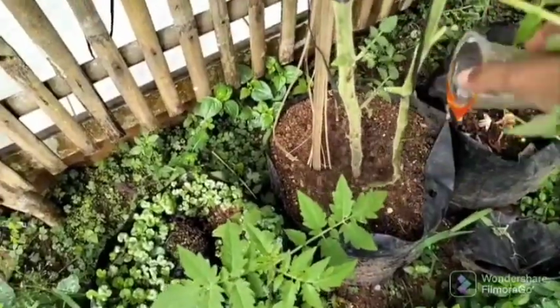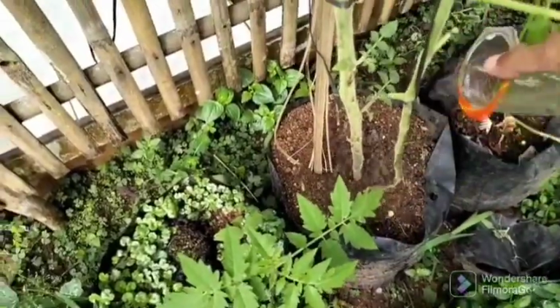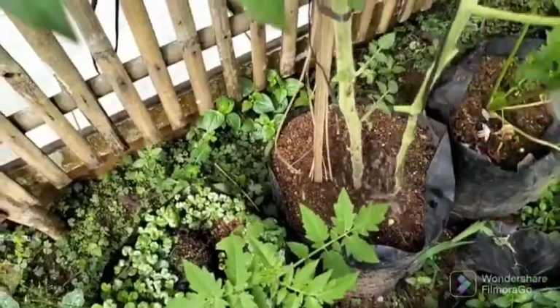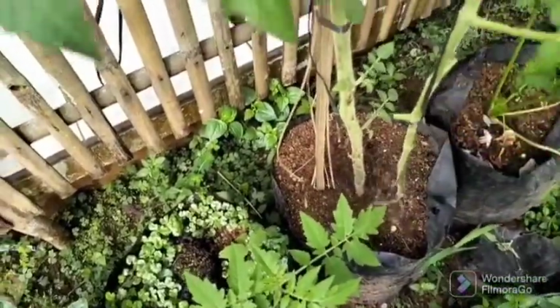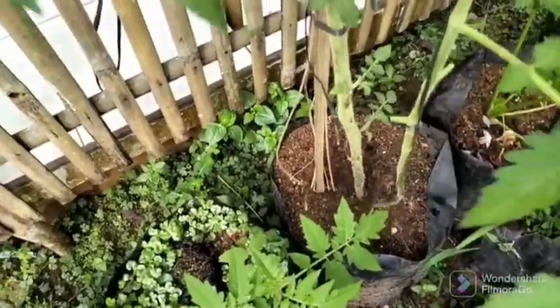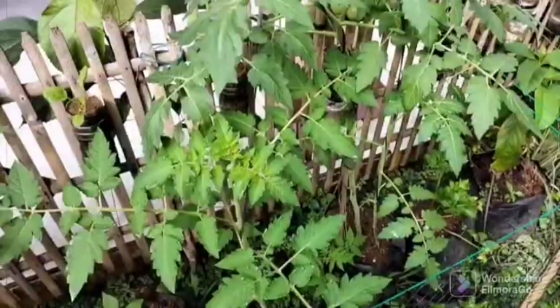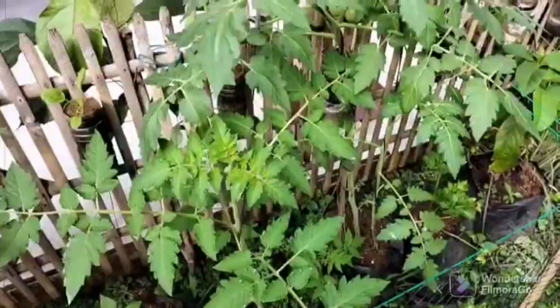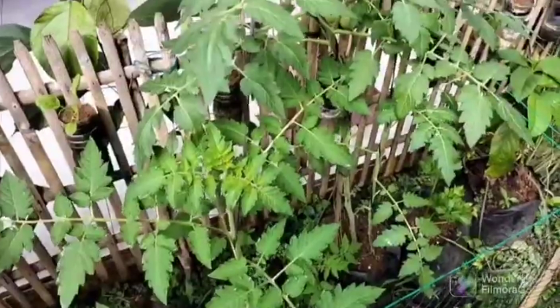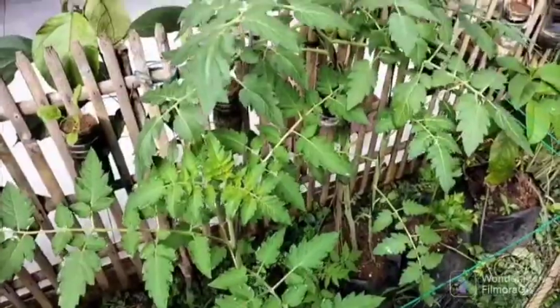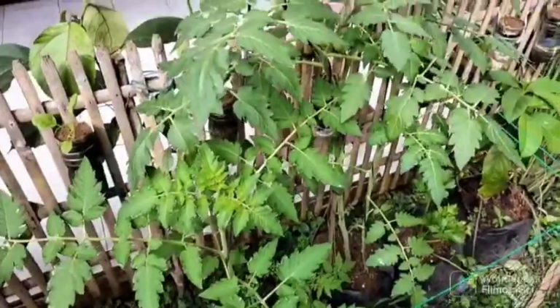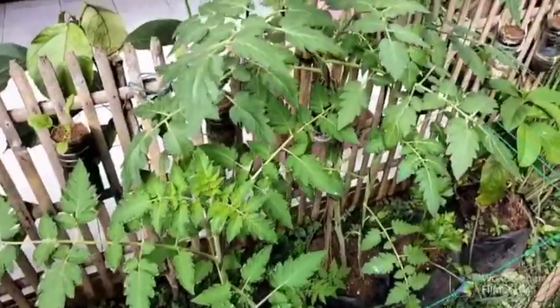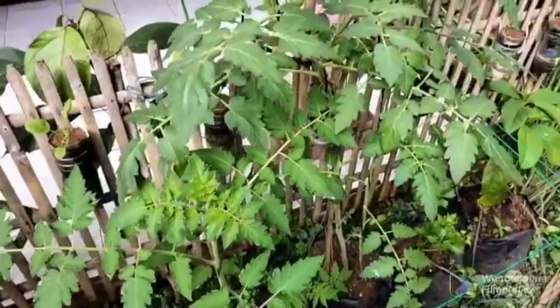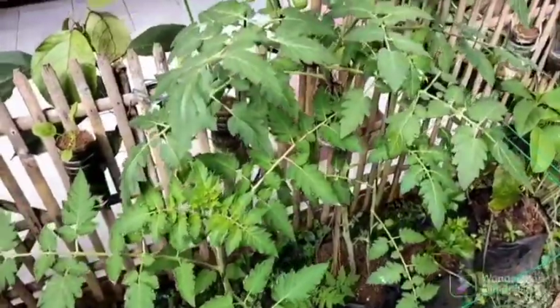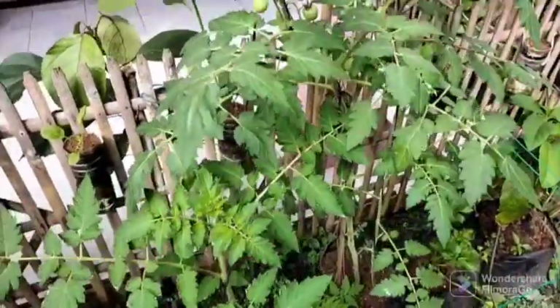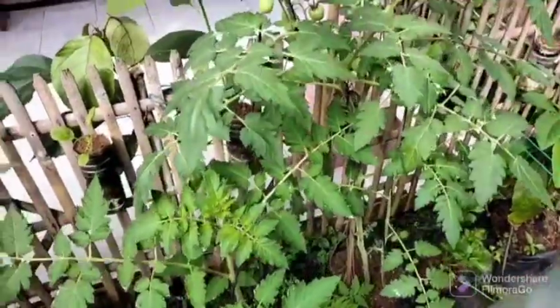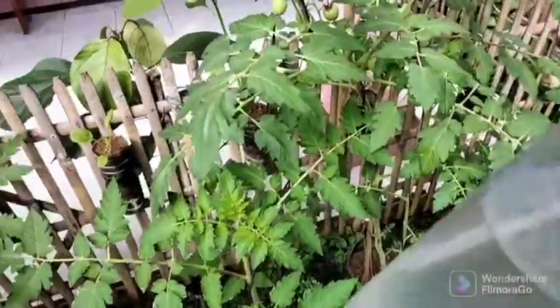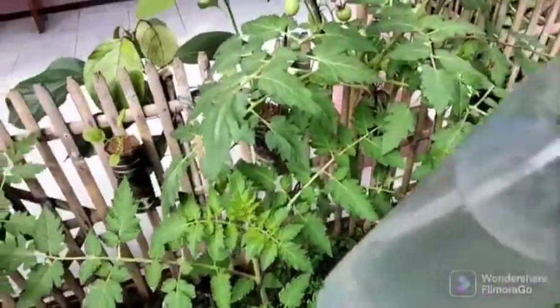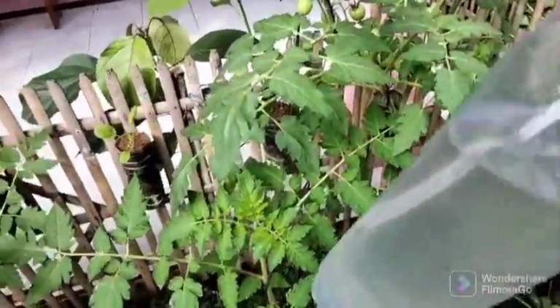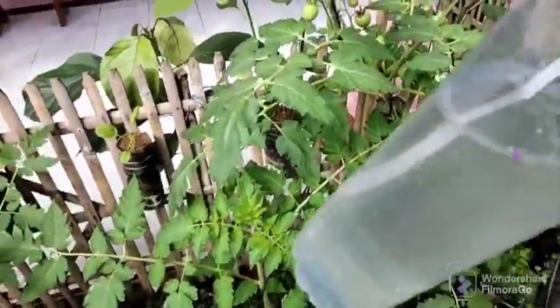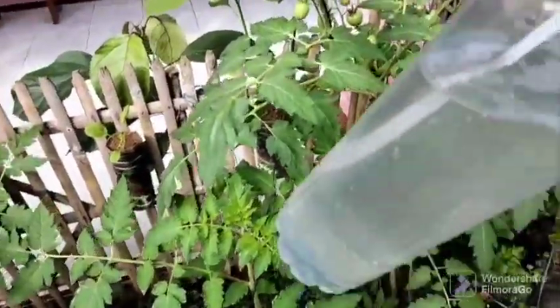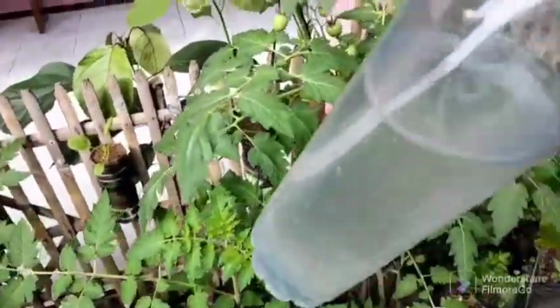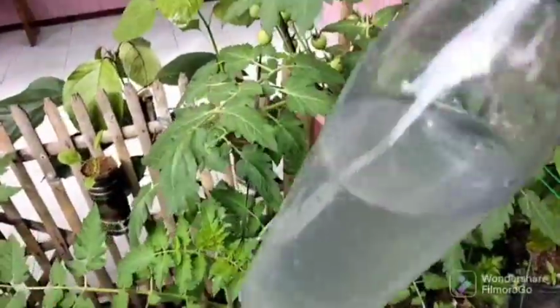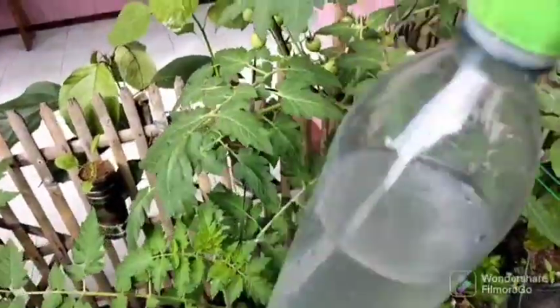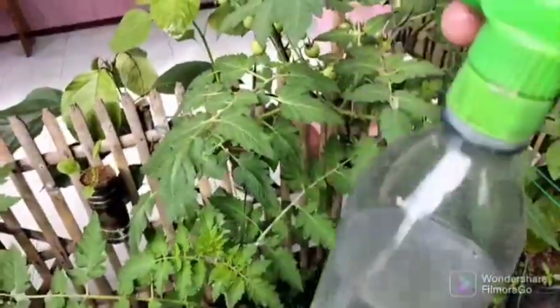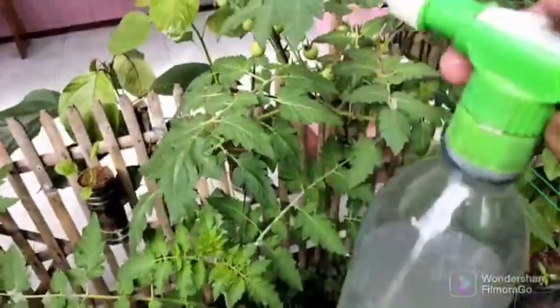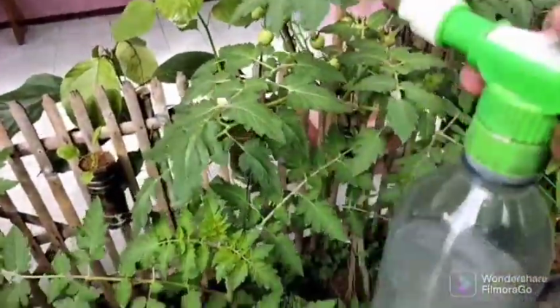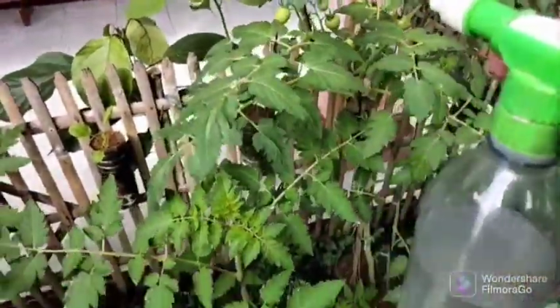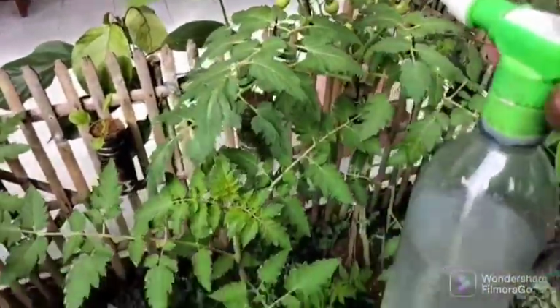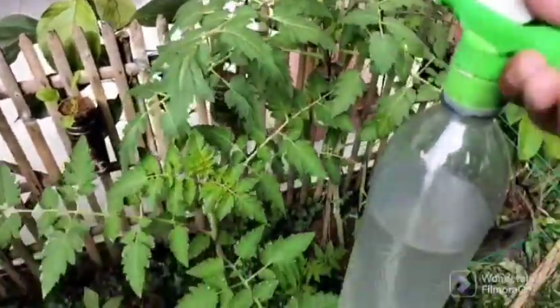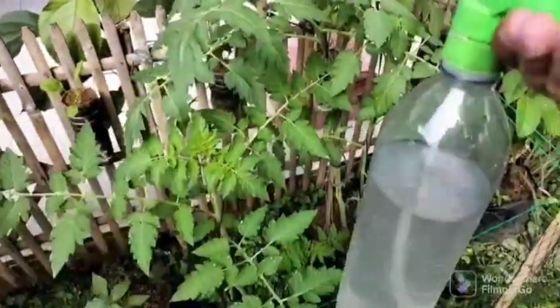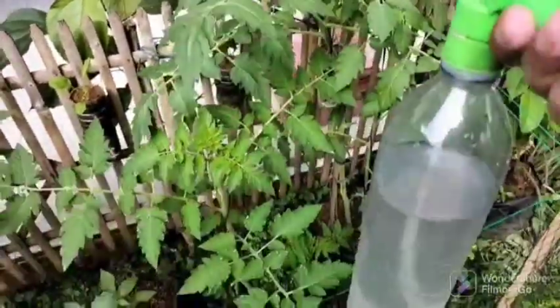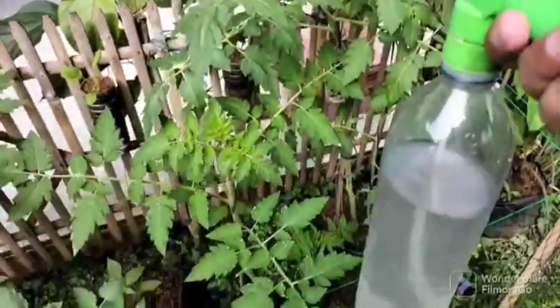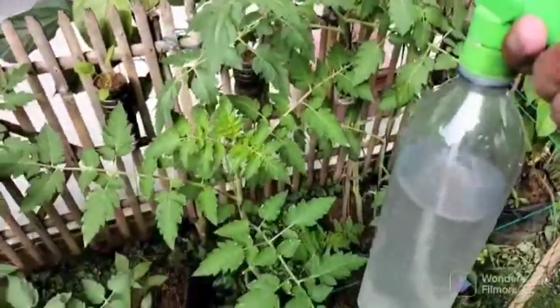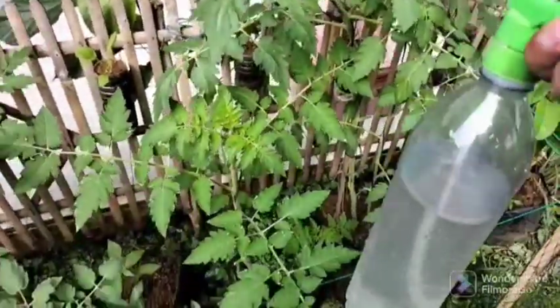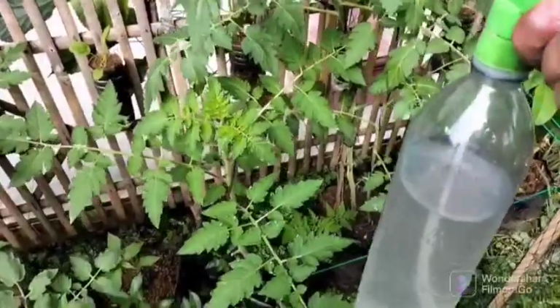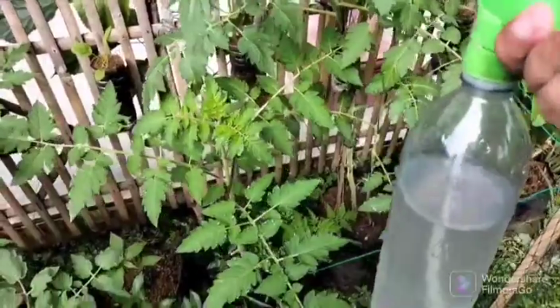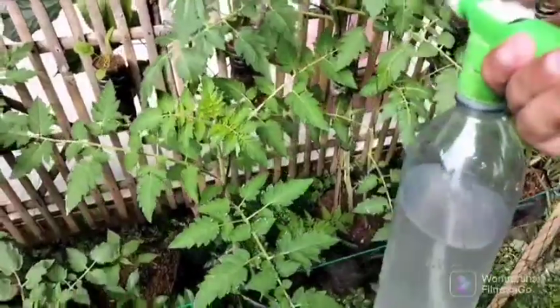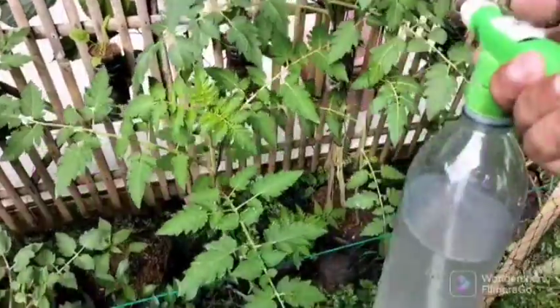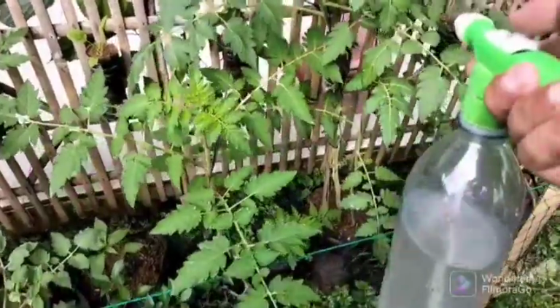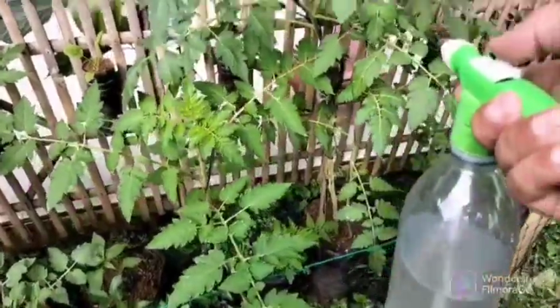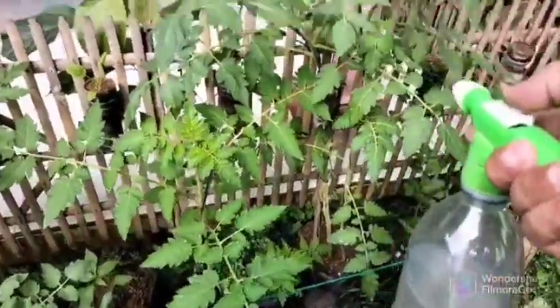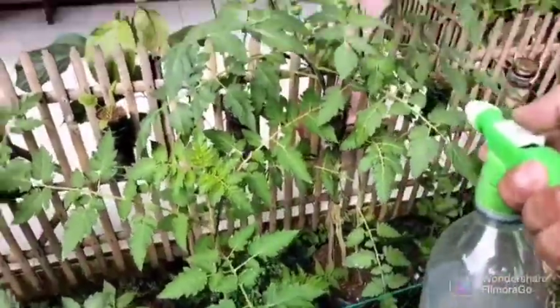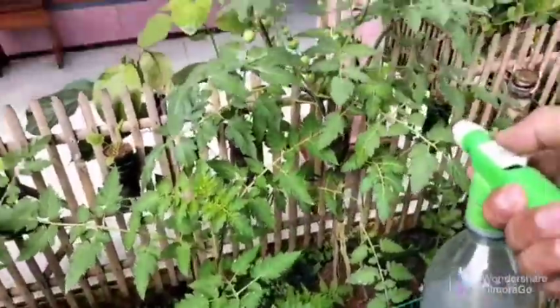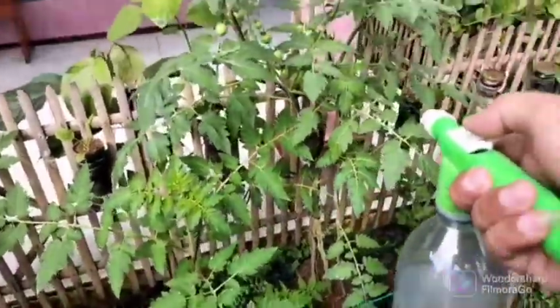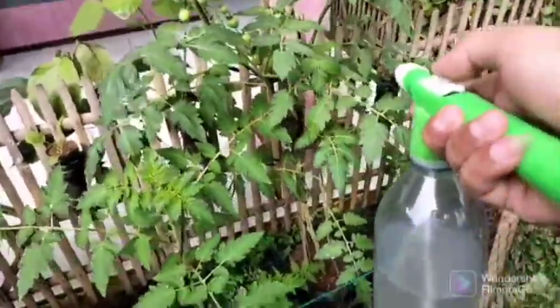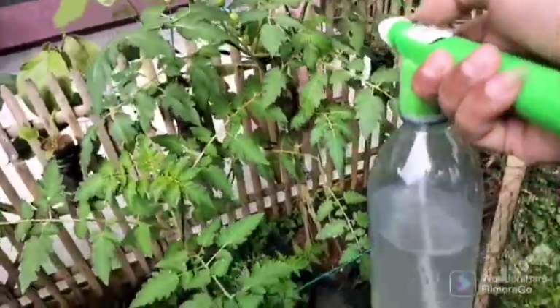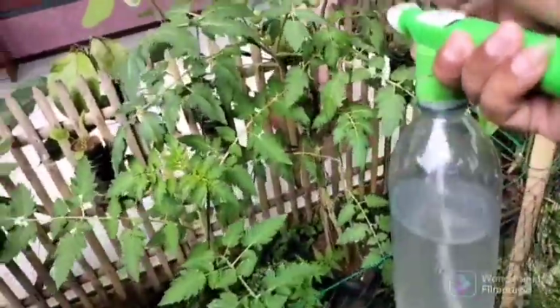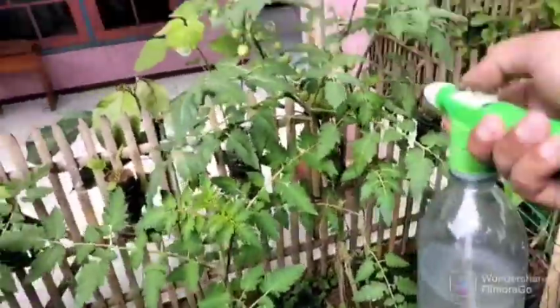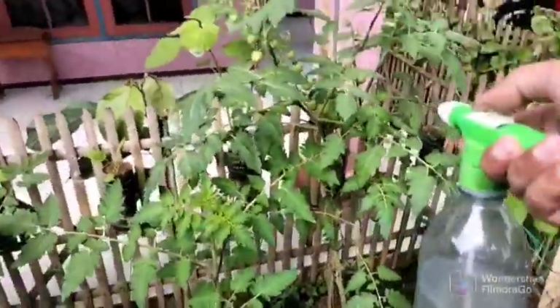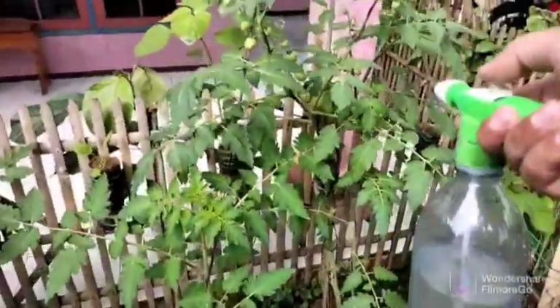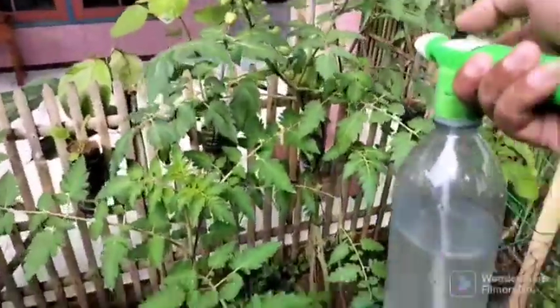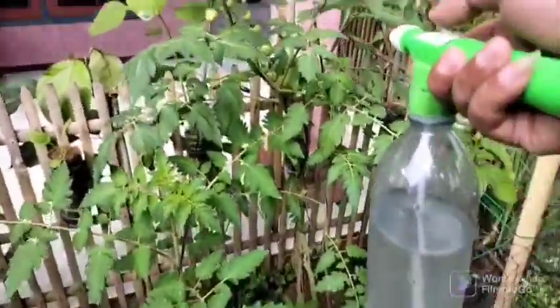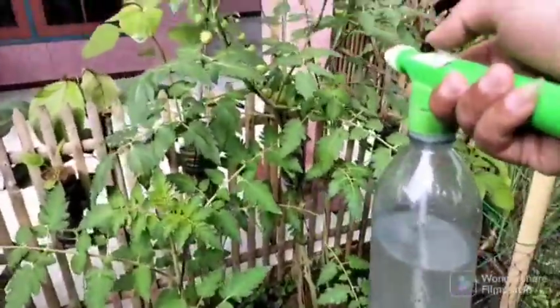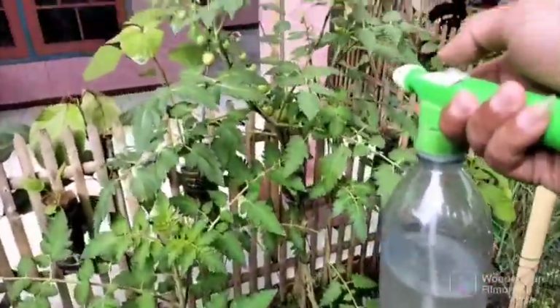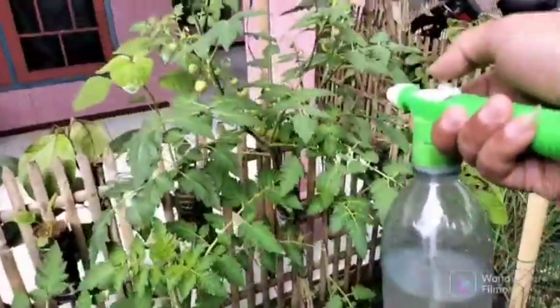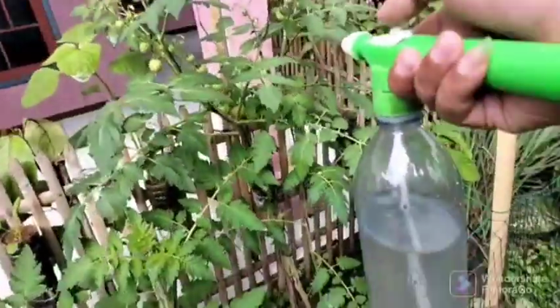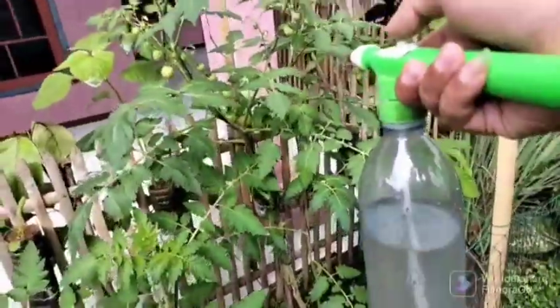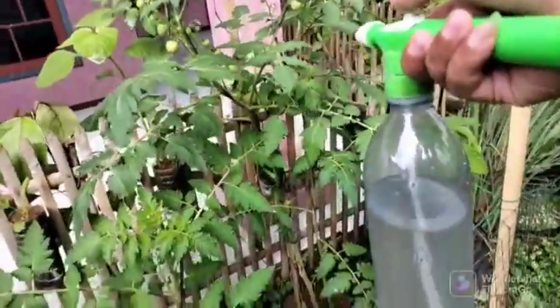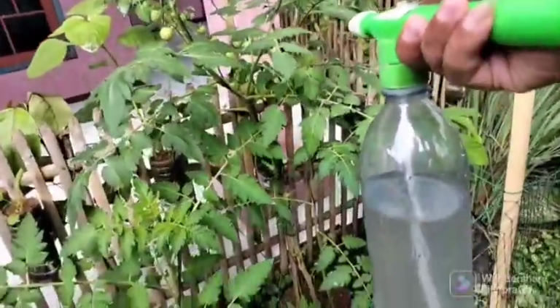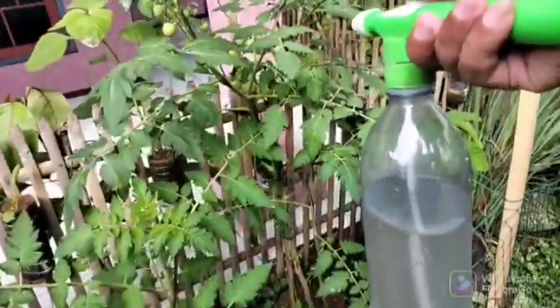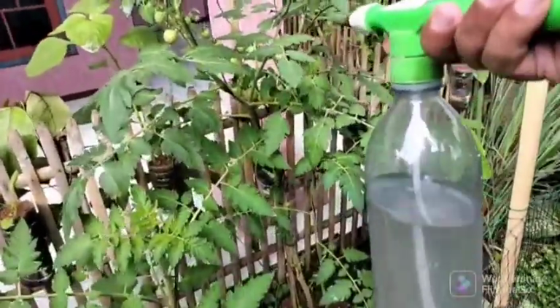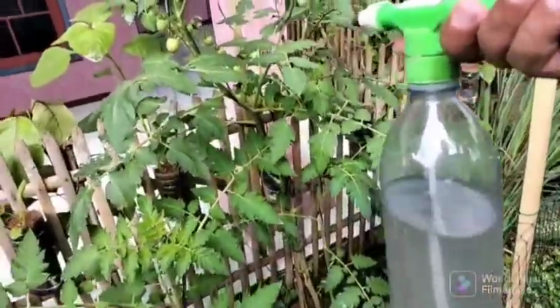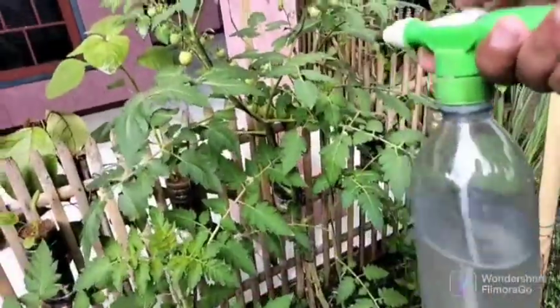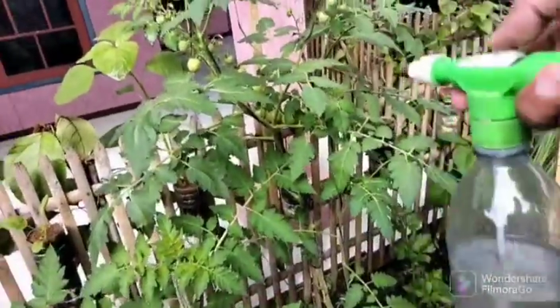I also often use this for garden plants such as tomato trees, cucumbers, chilies, and figs, to reduce the use of chemical fertilizers.